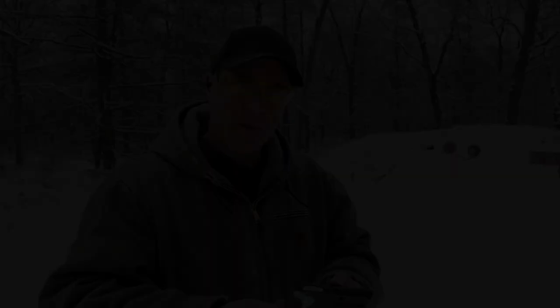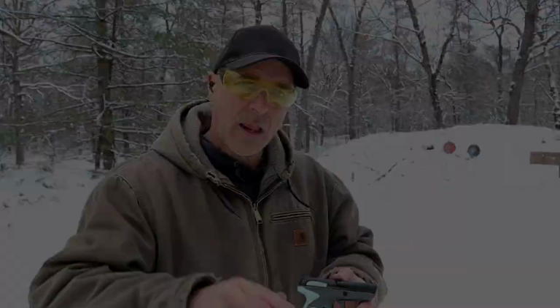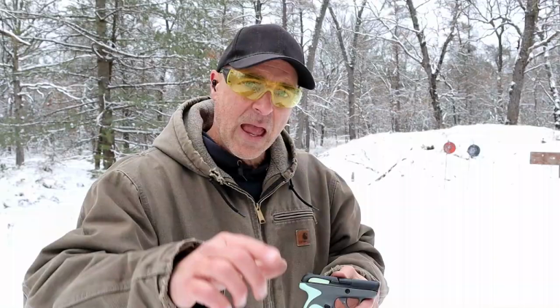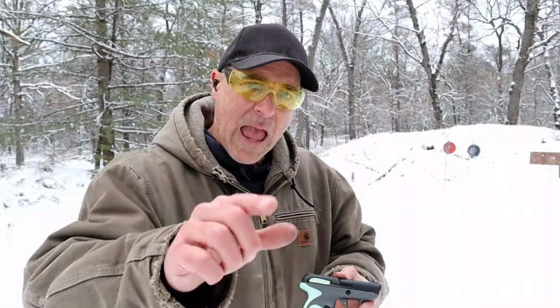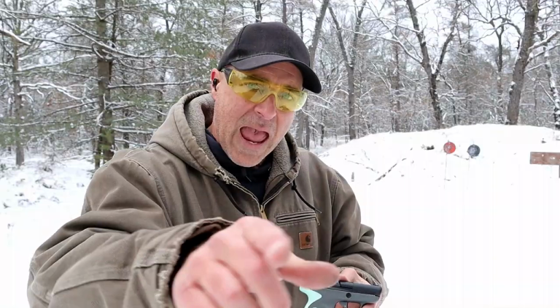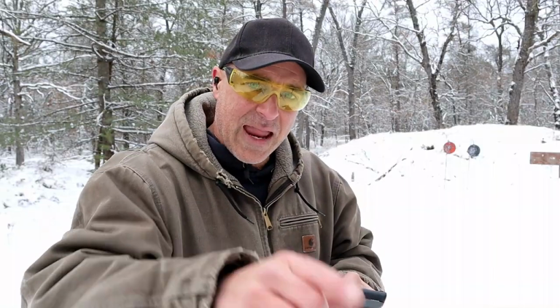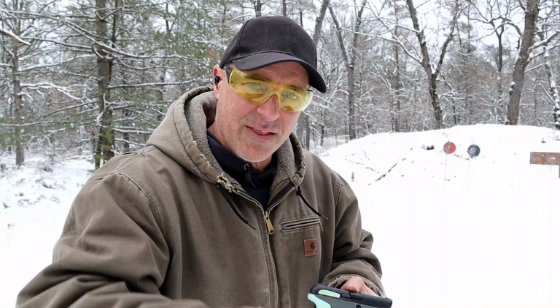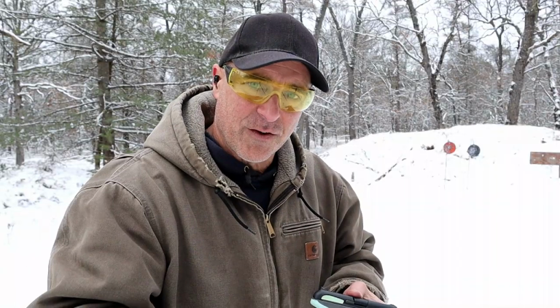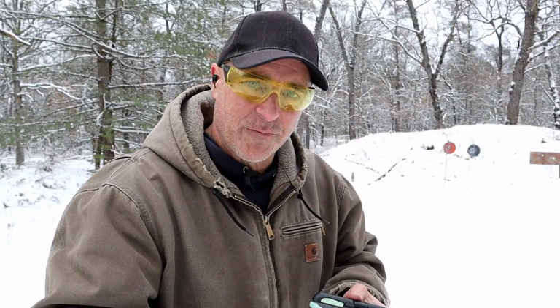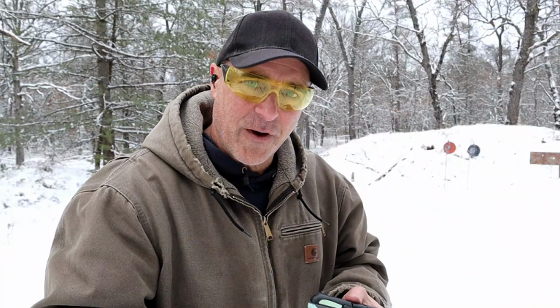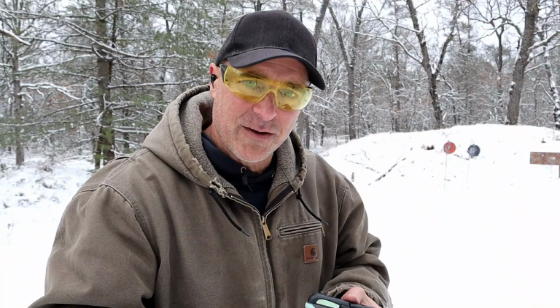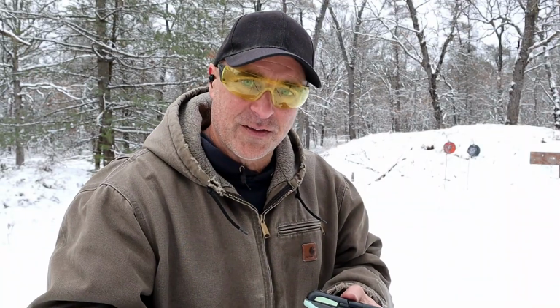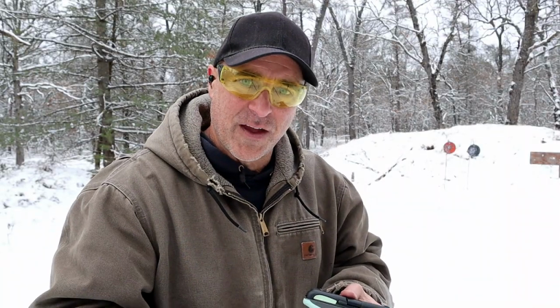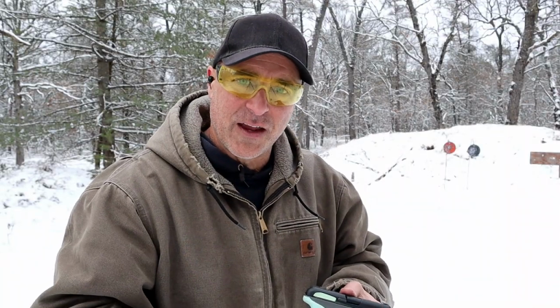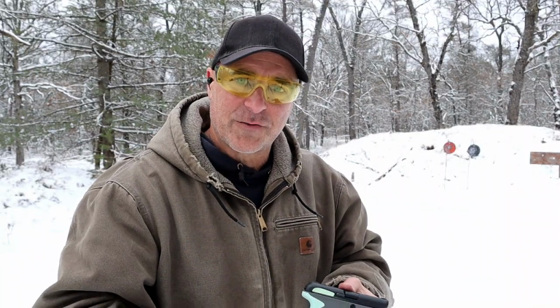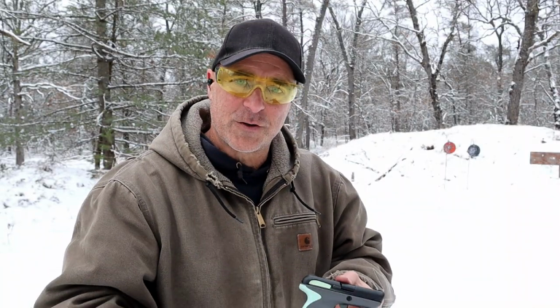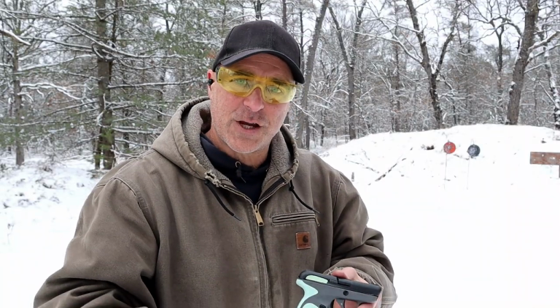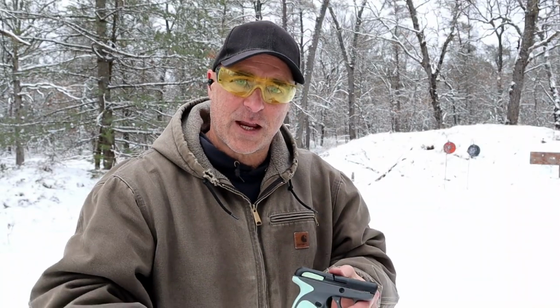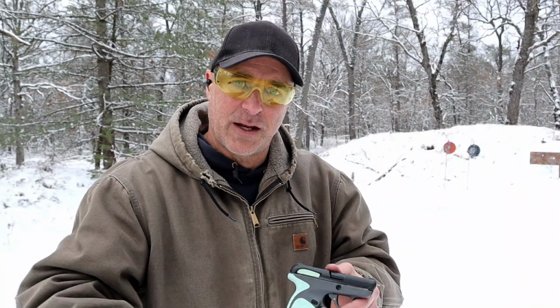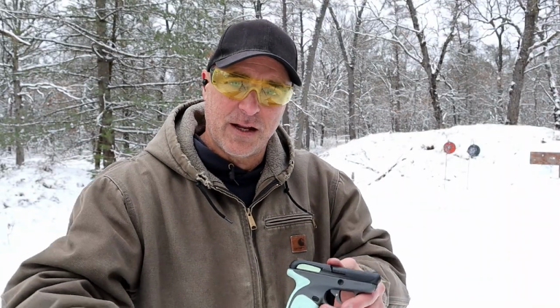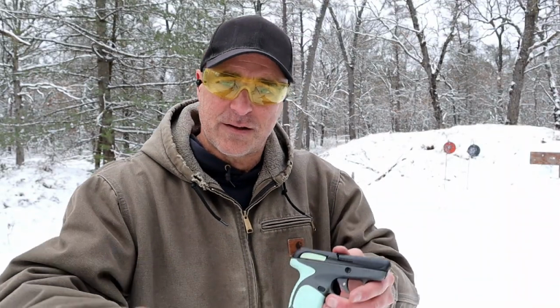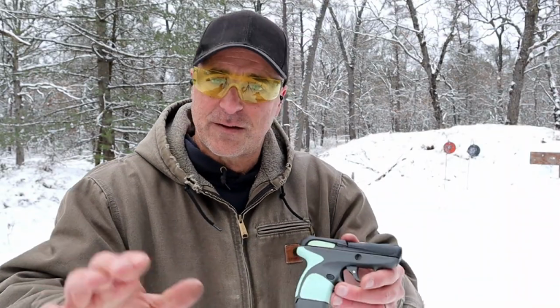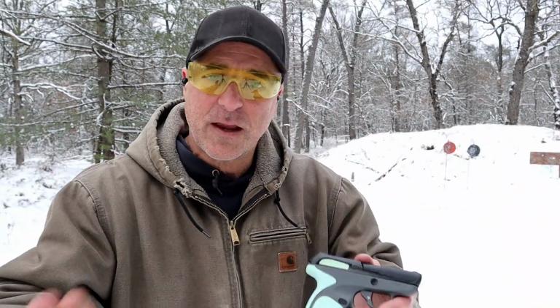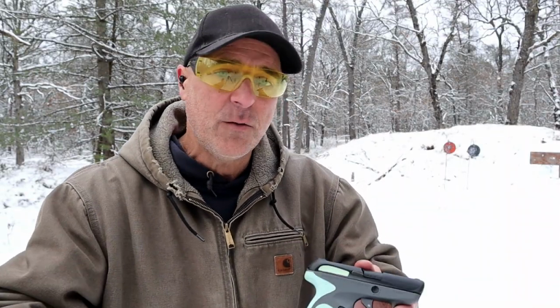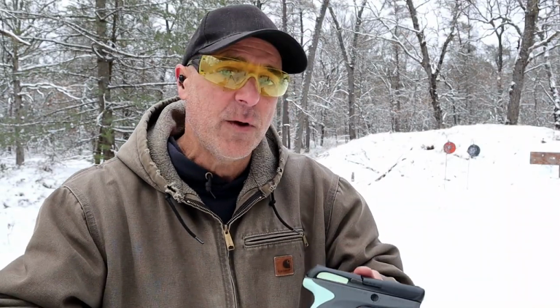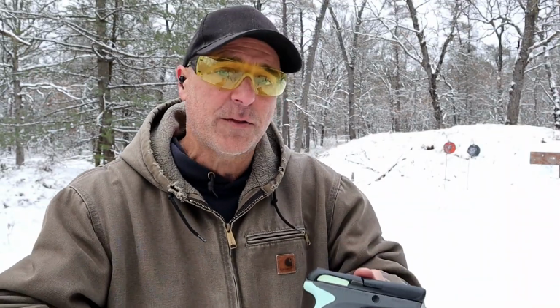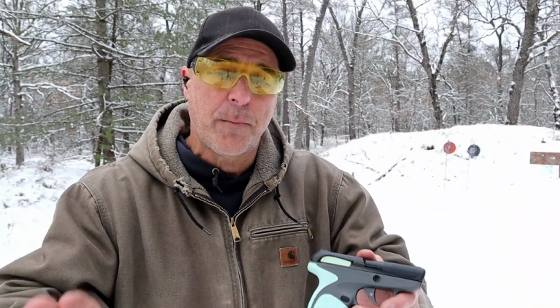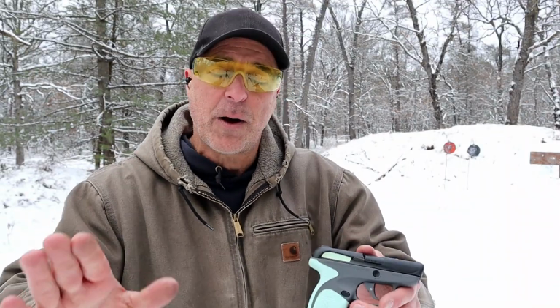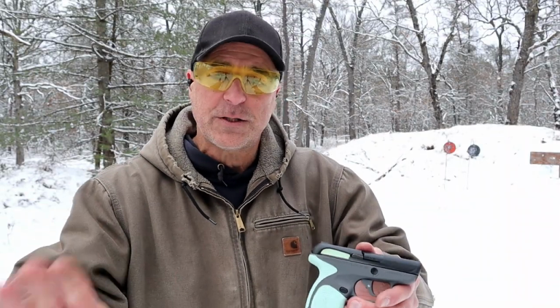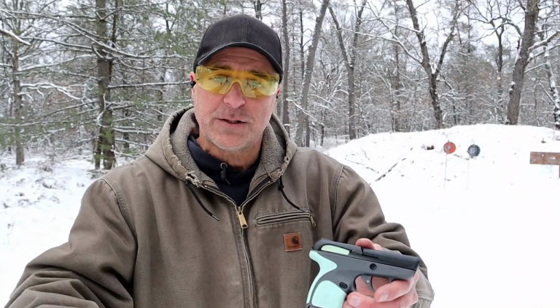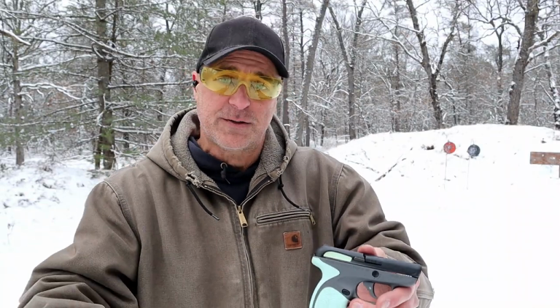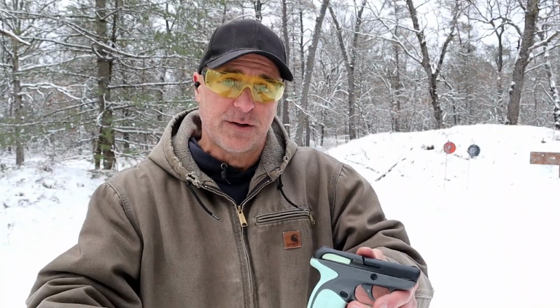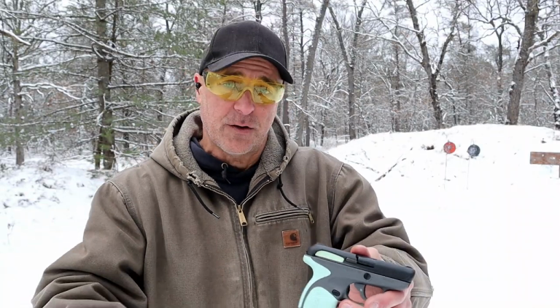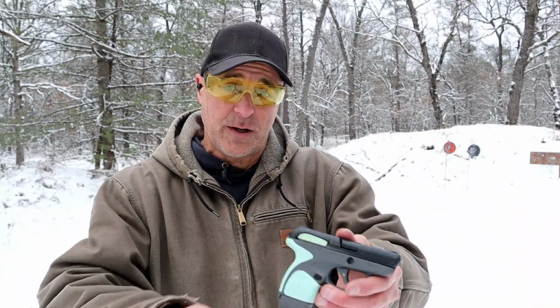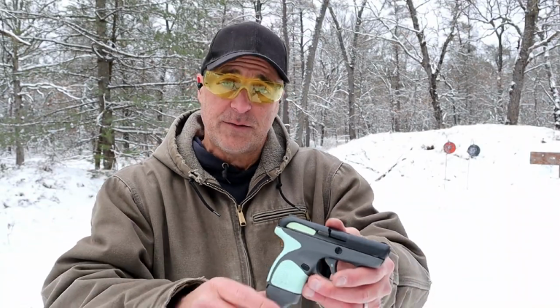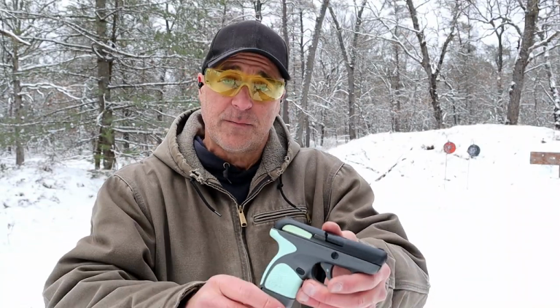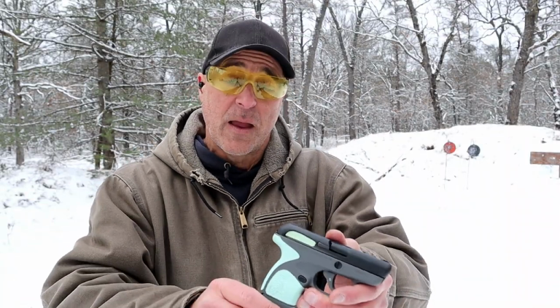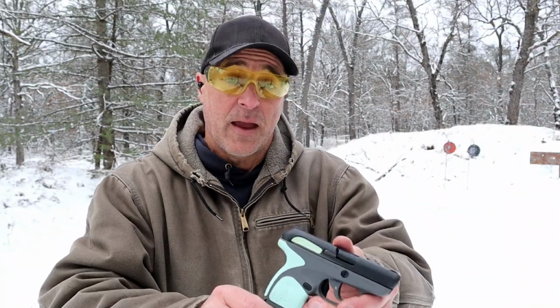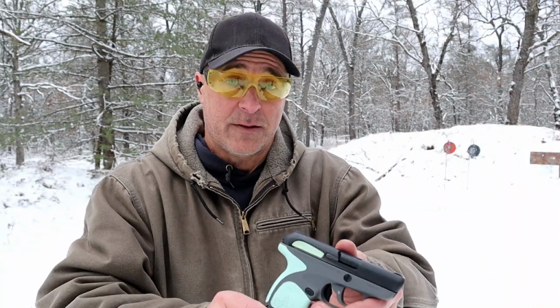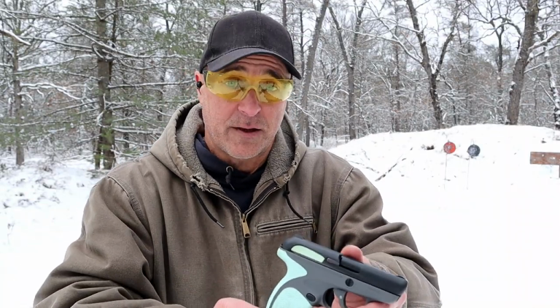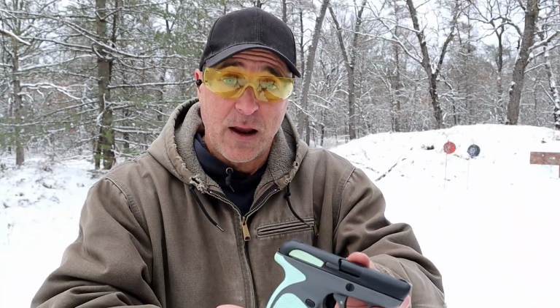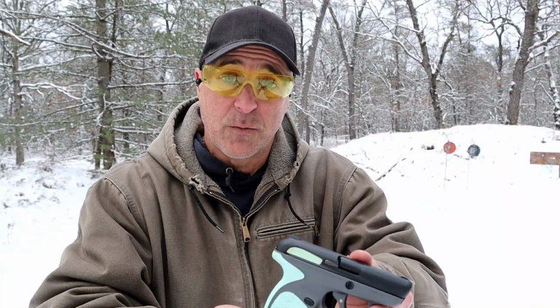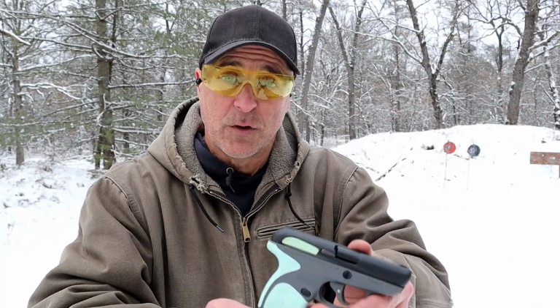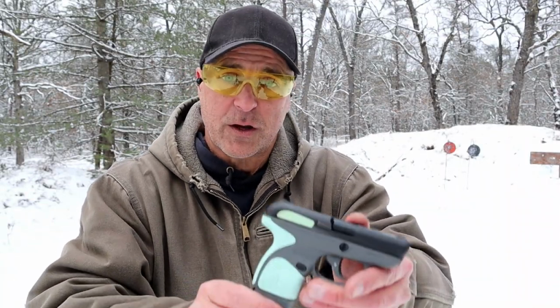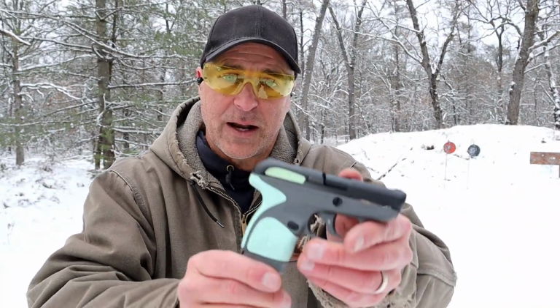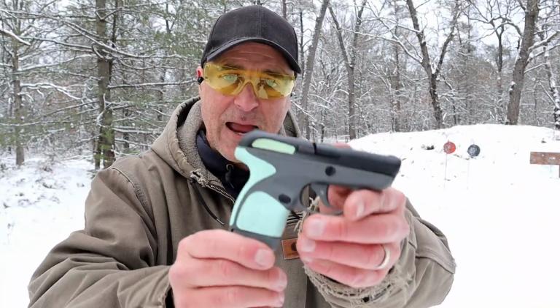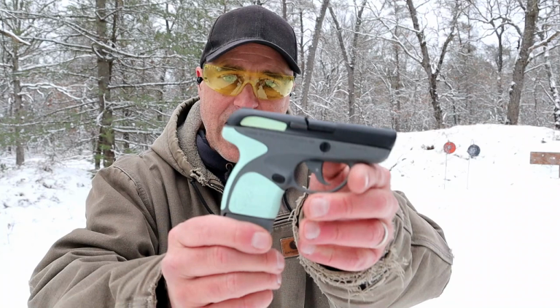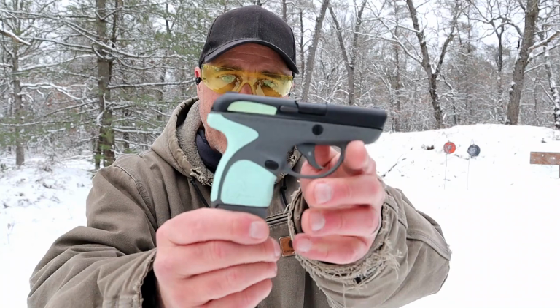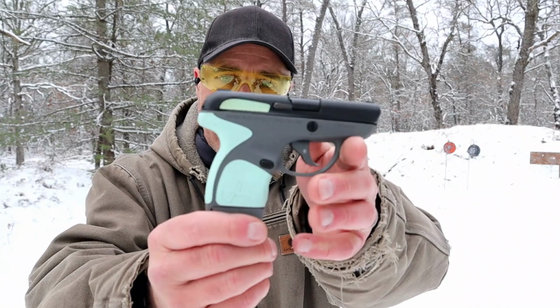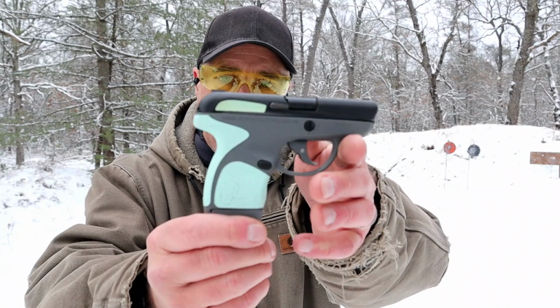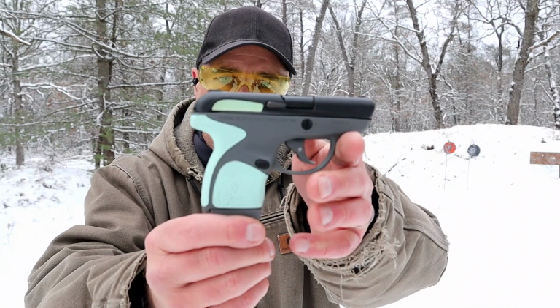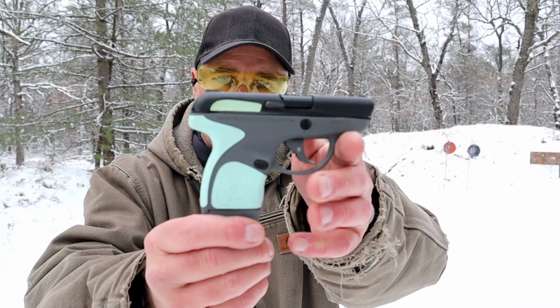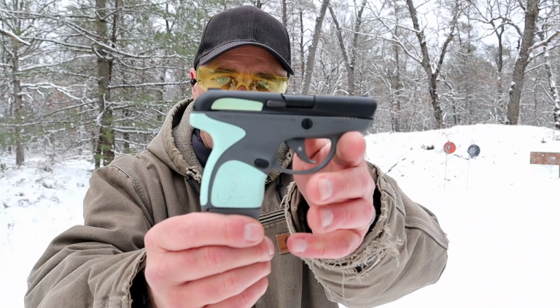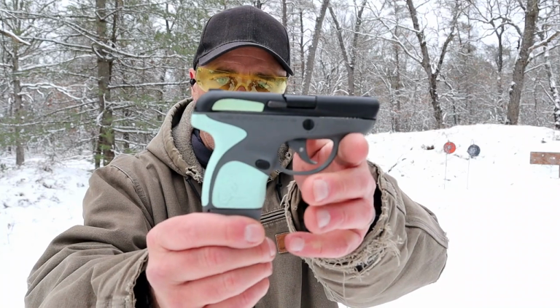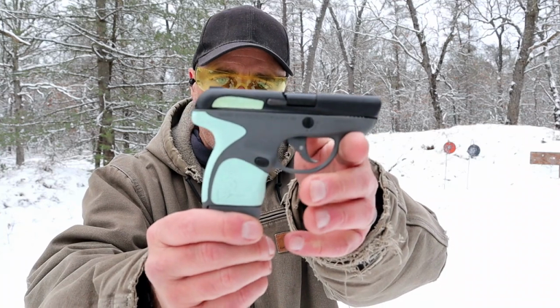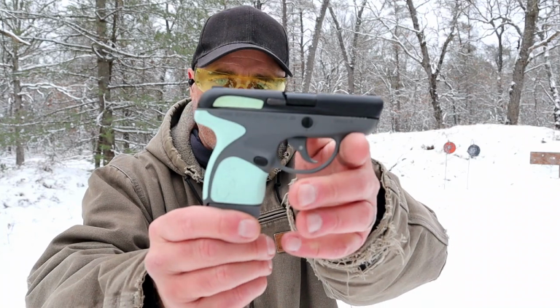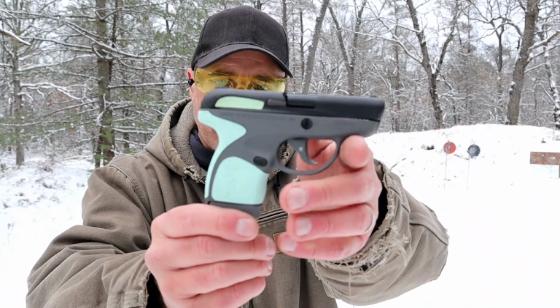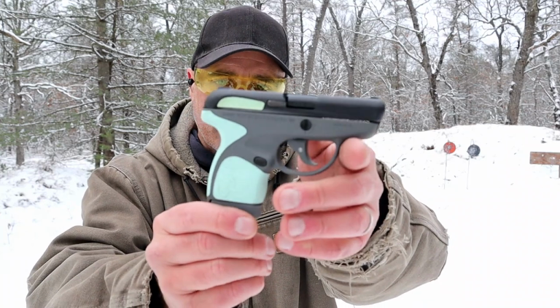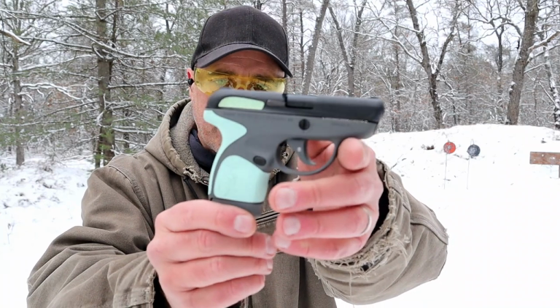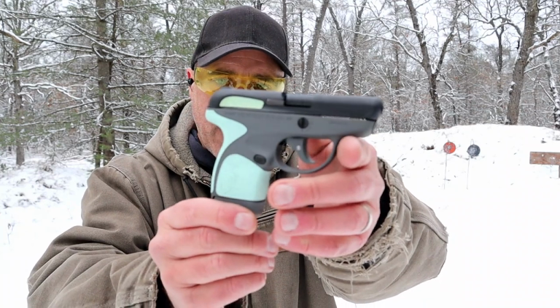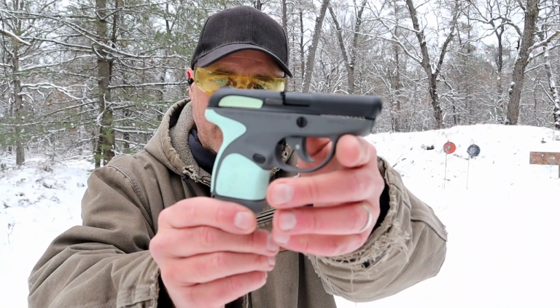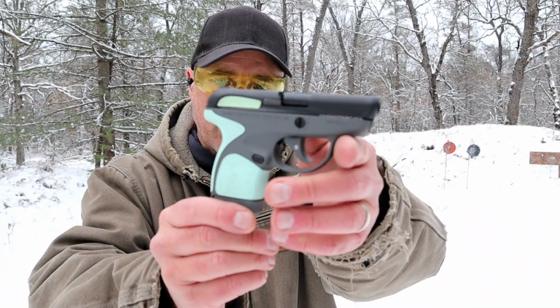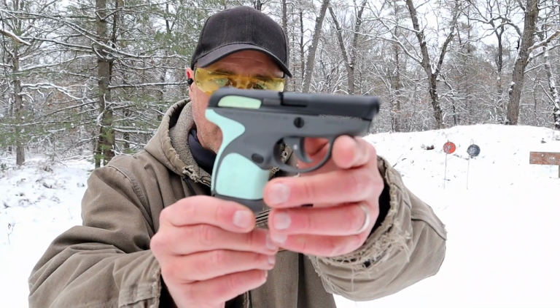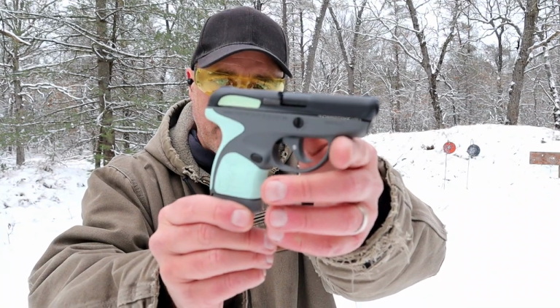Hey there friends. Thanks for checking in — sticking with the budget series, and today we're looking at a Taurus Spectrum.